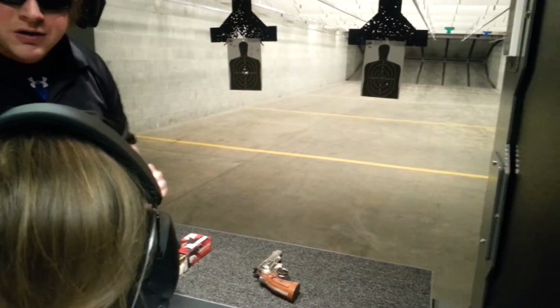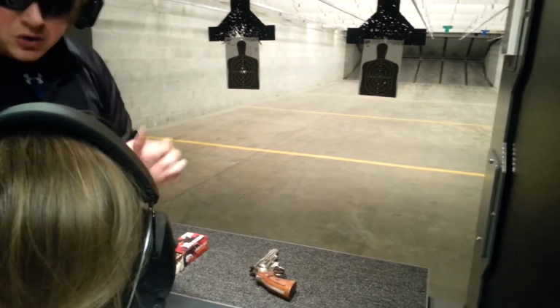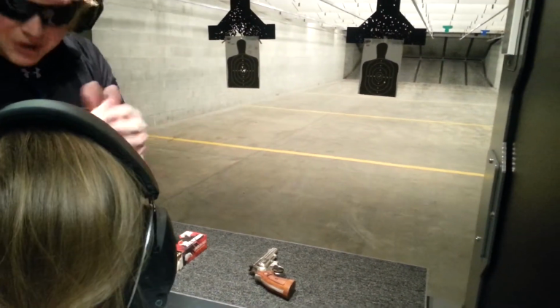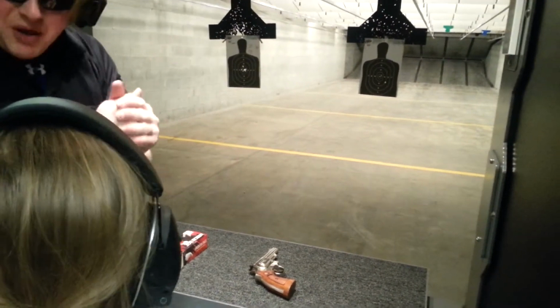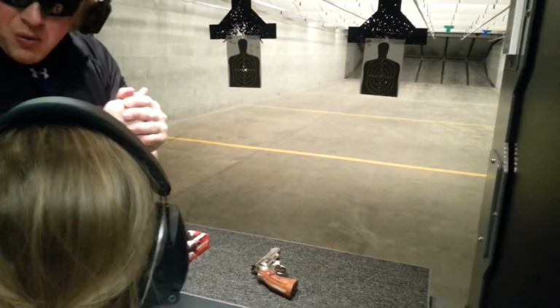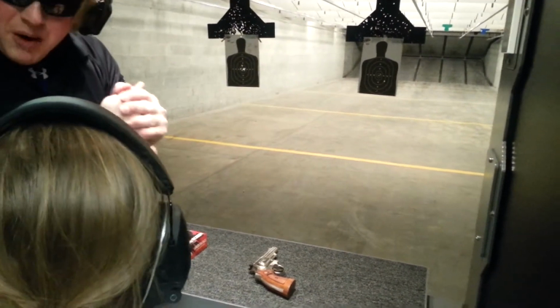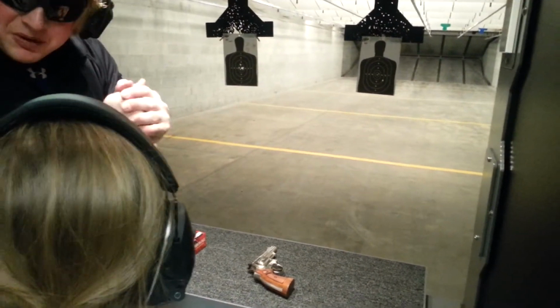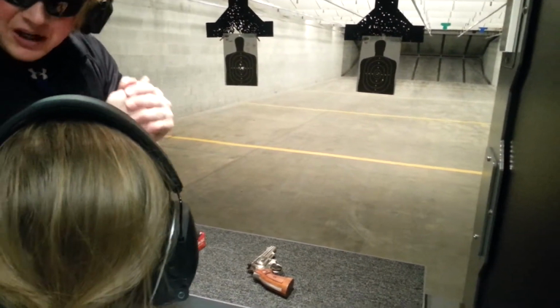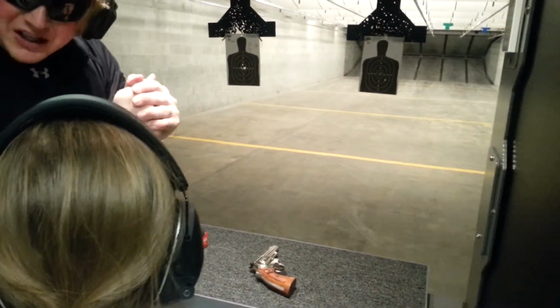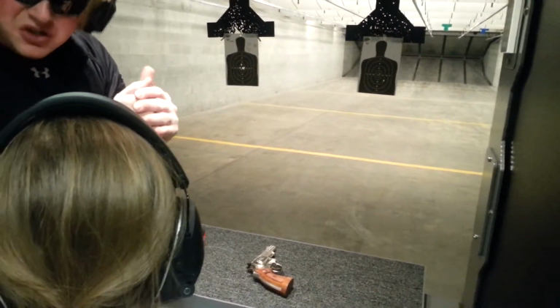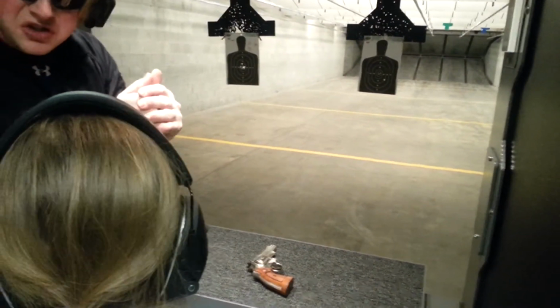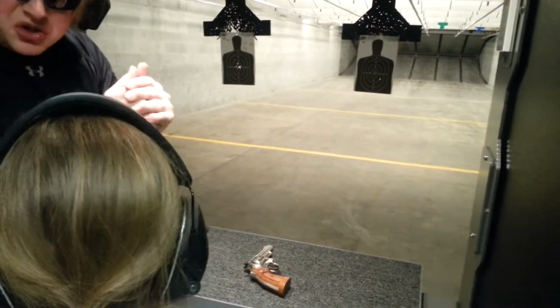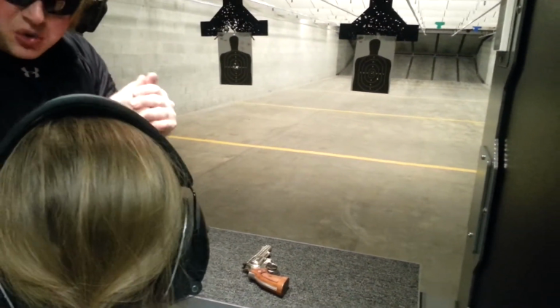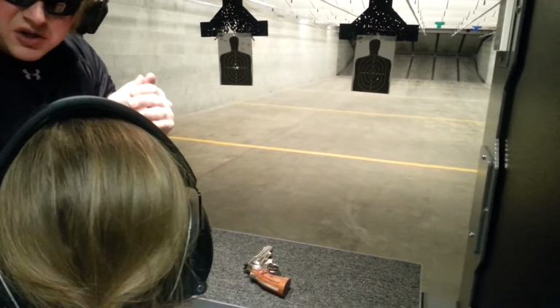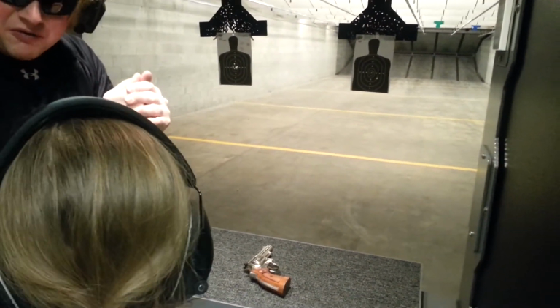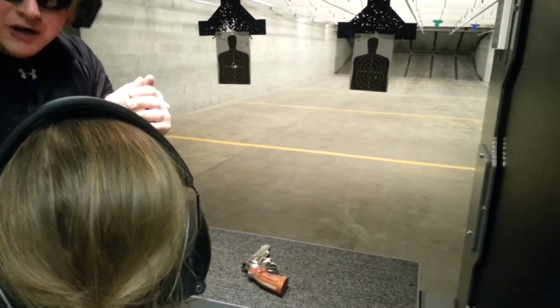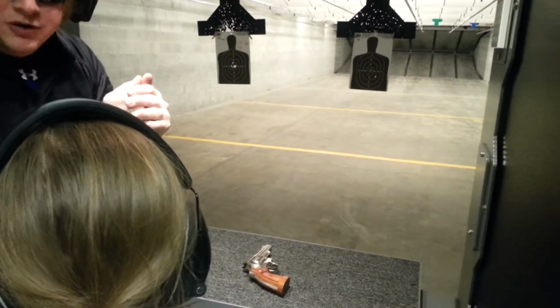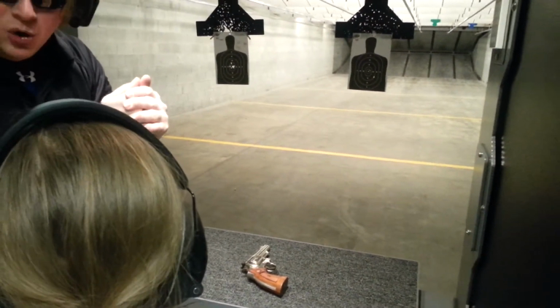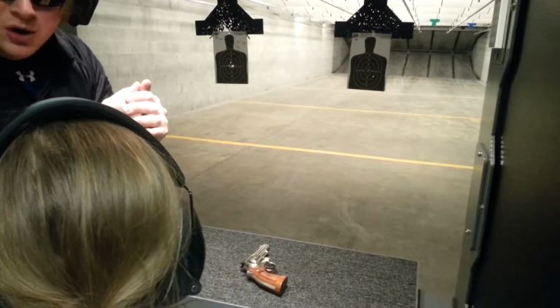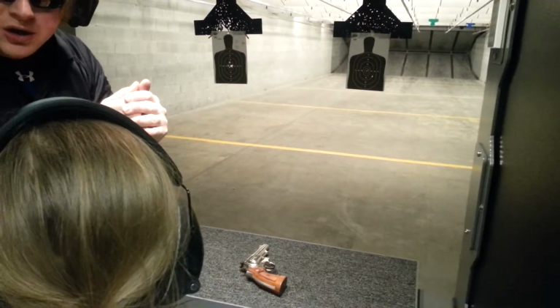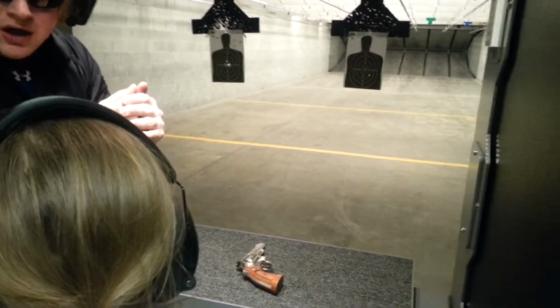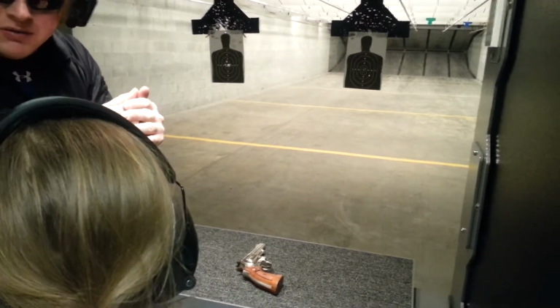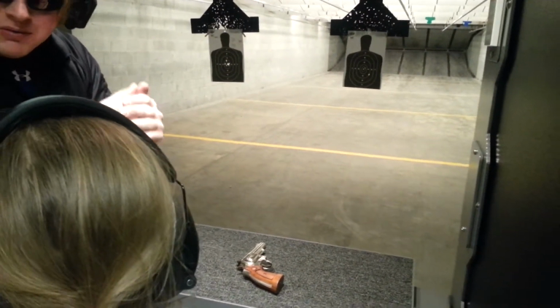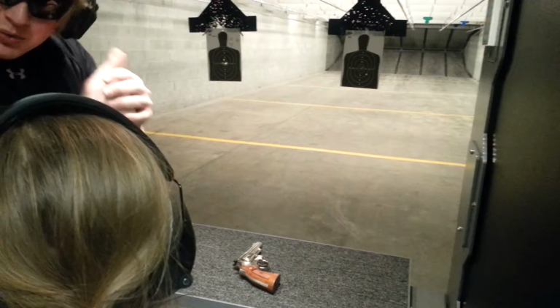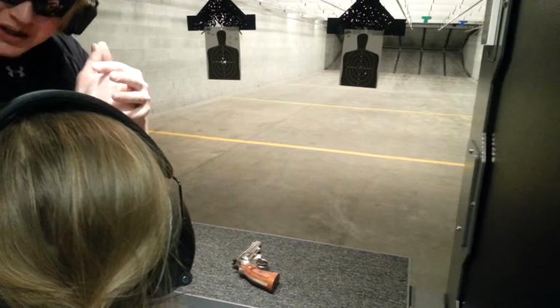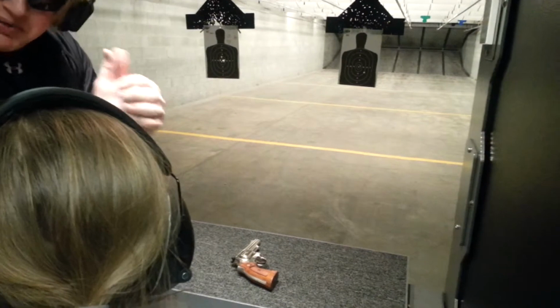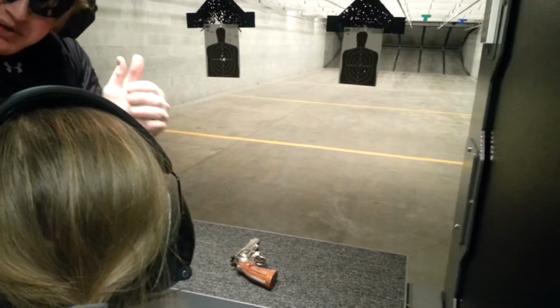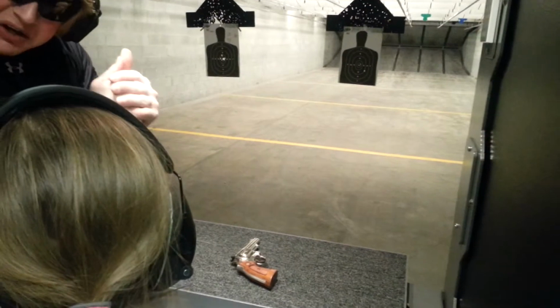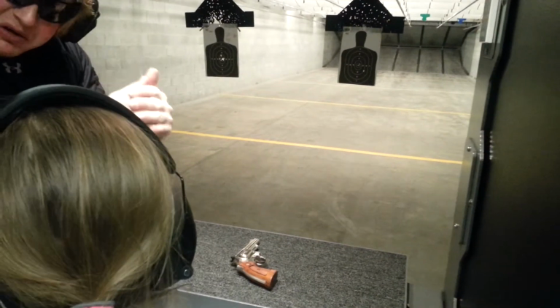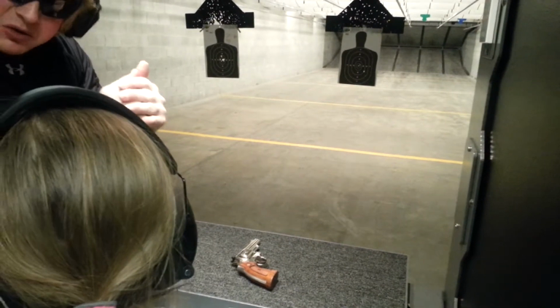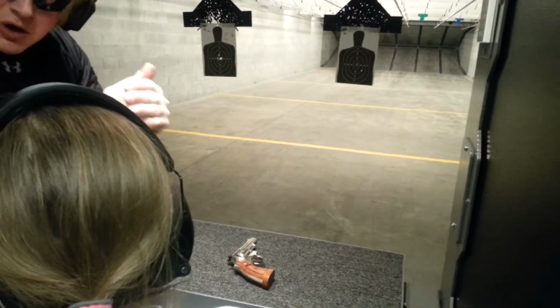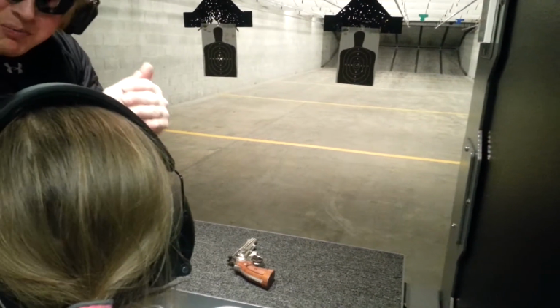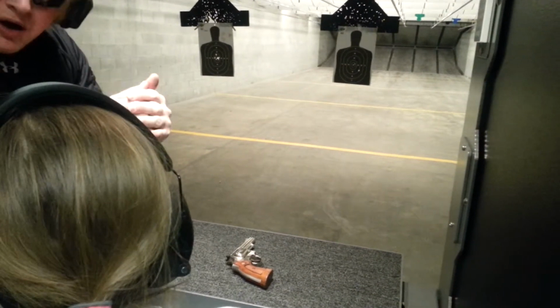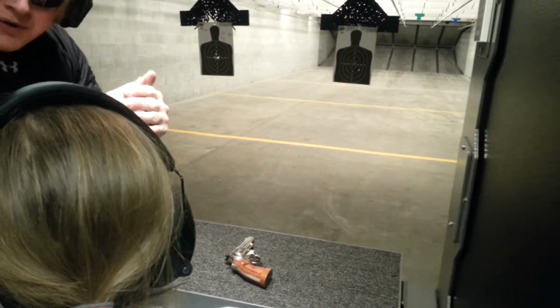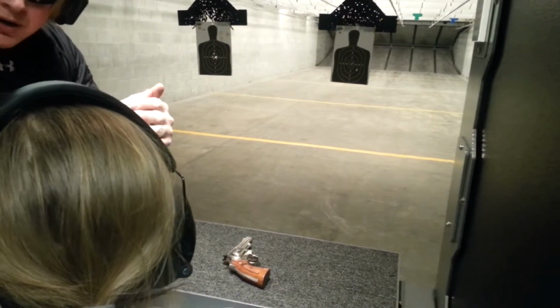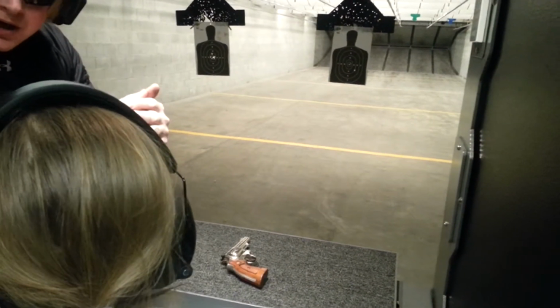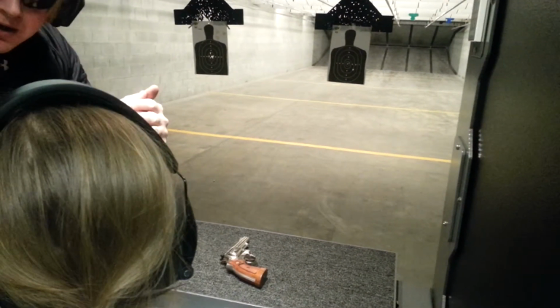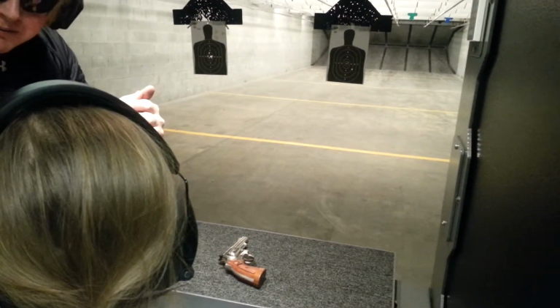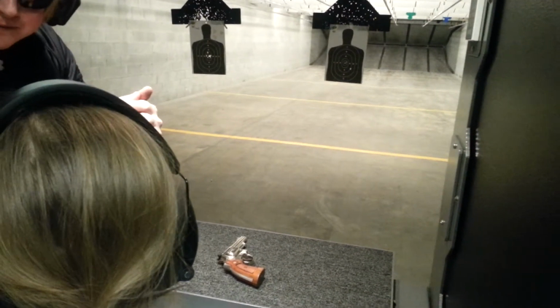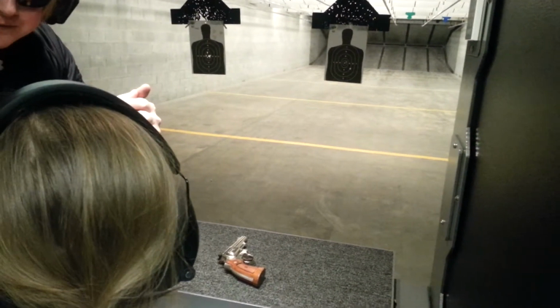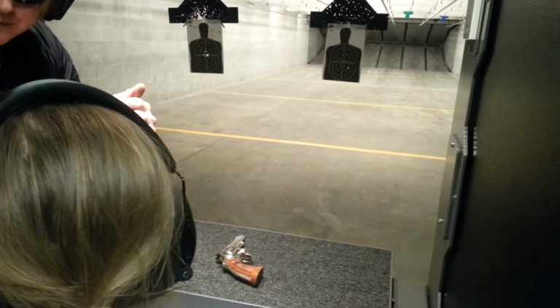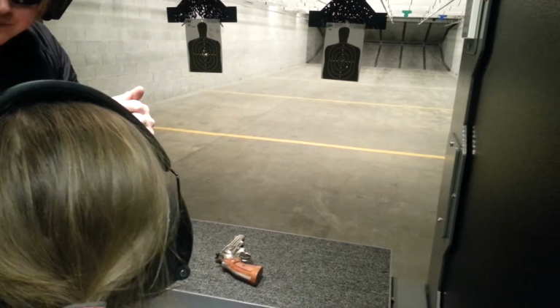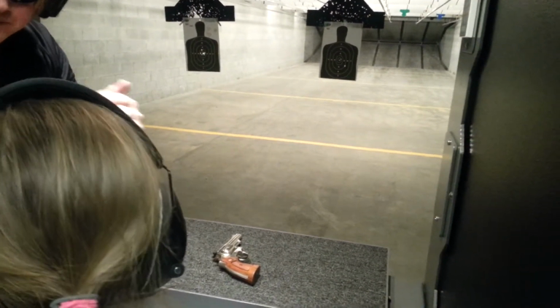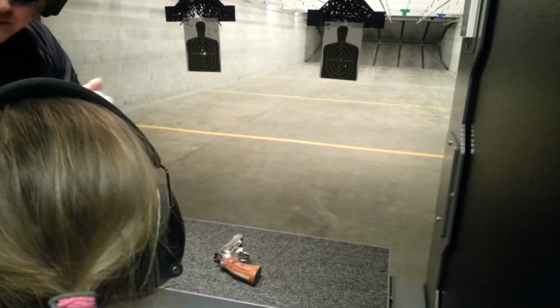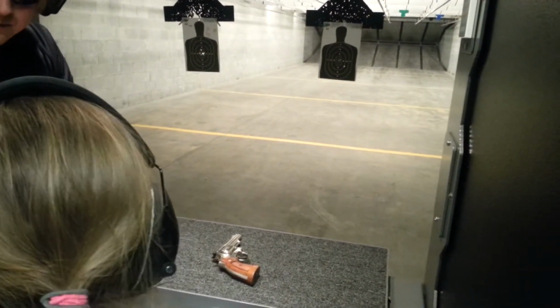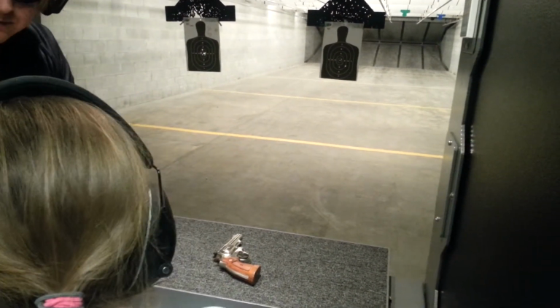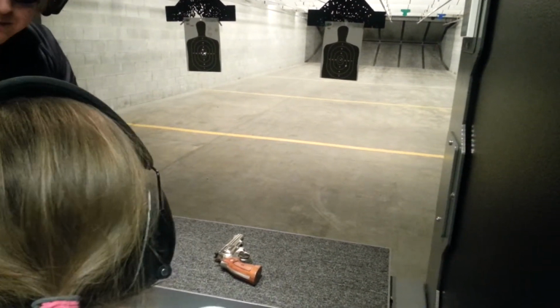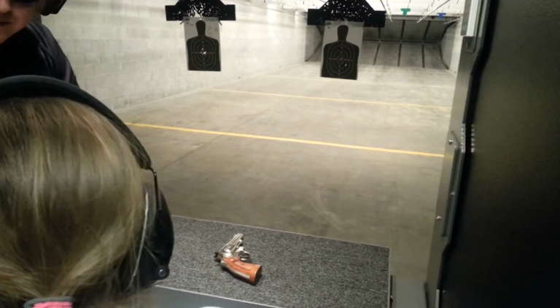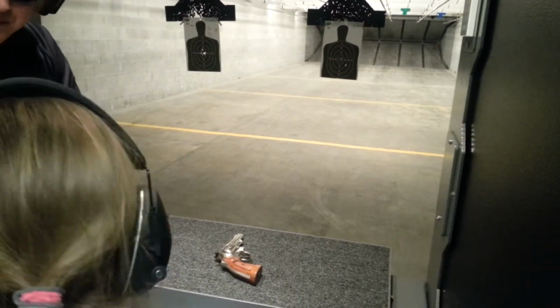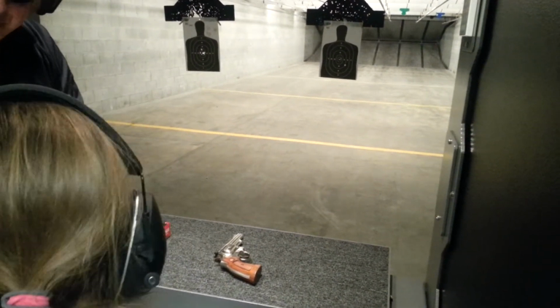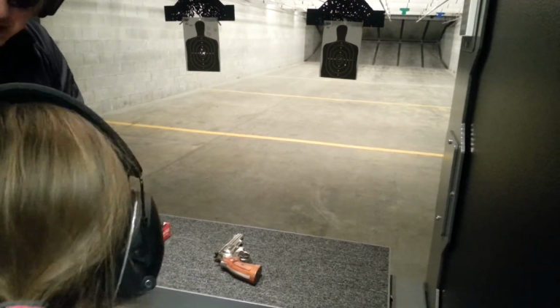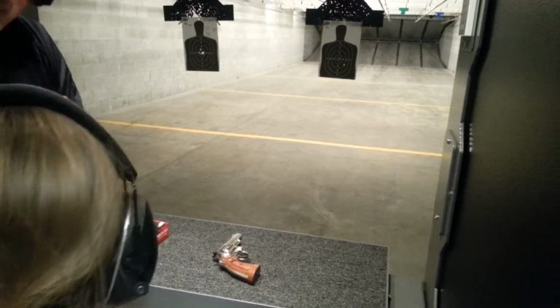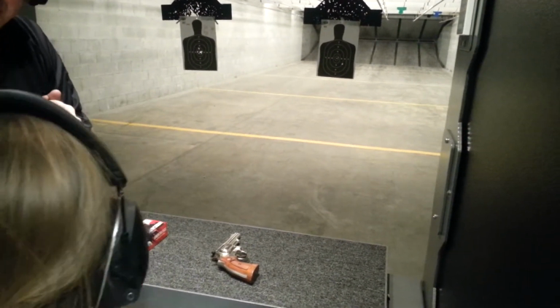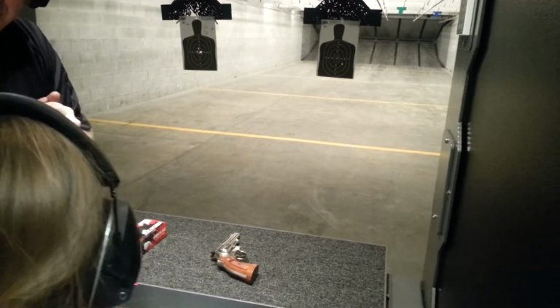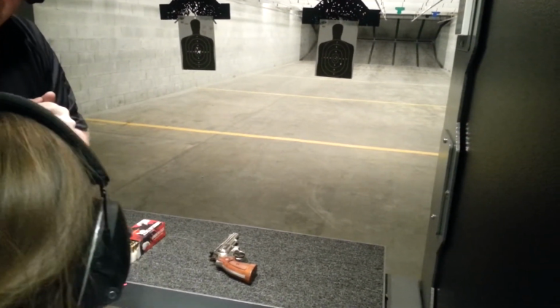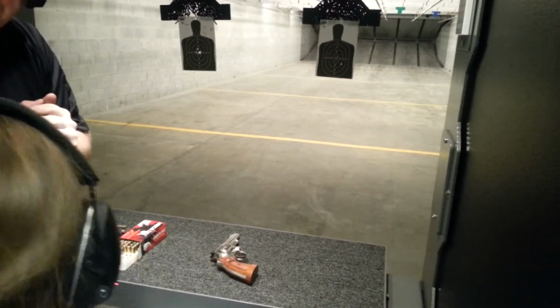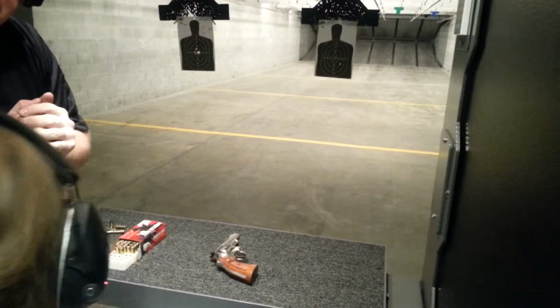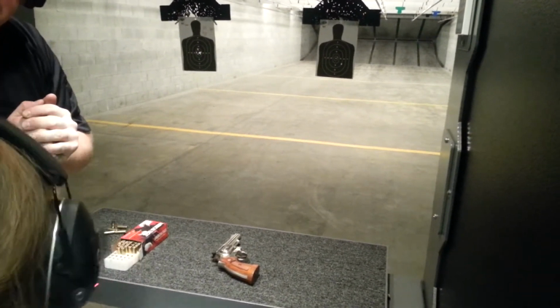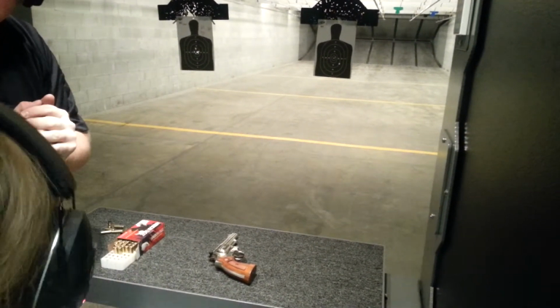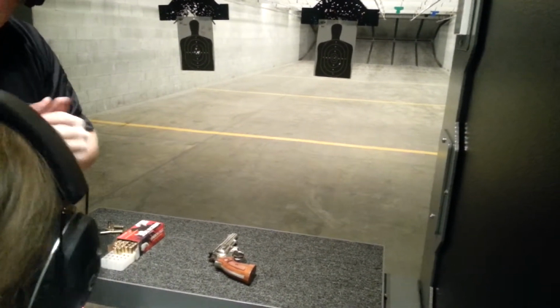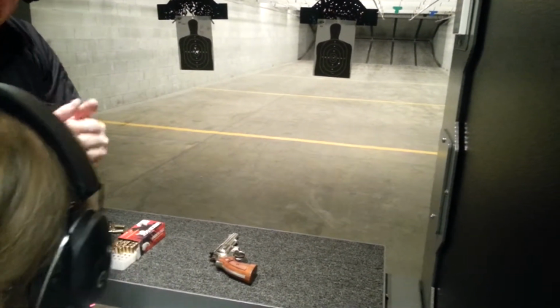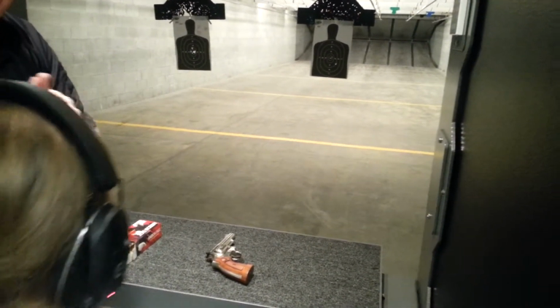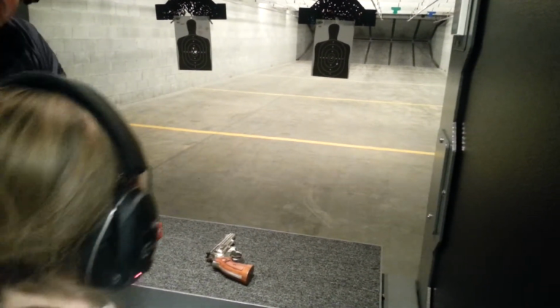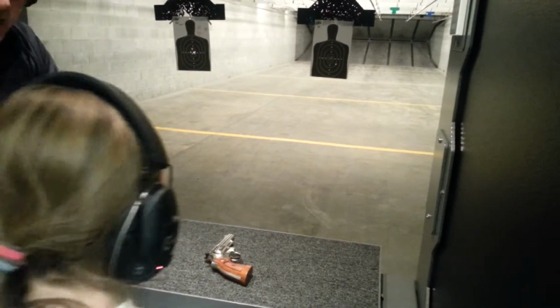Grip that weapon like your brother just destroyed your favorite toy, okay? Get that good grip on there. Think you can do that? I think you can.